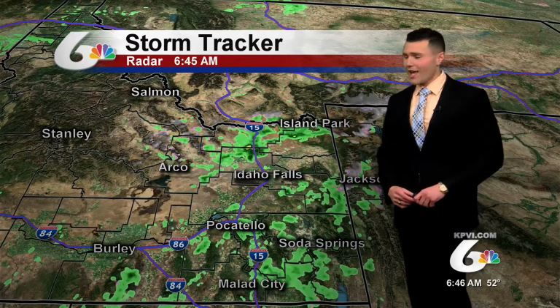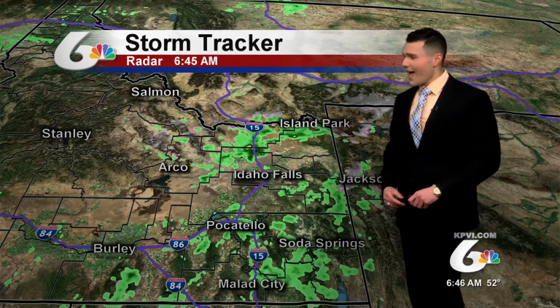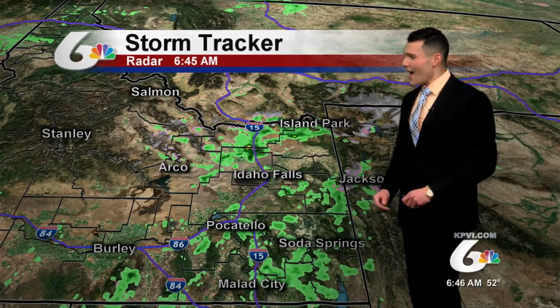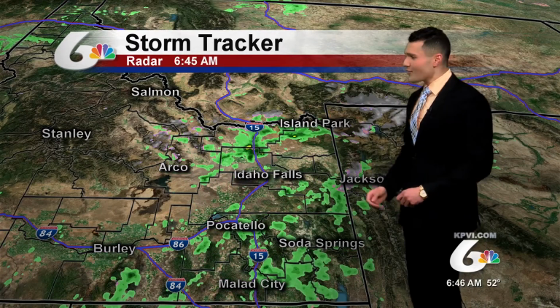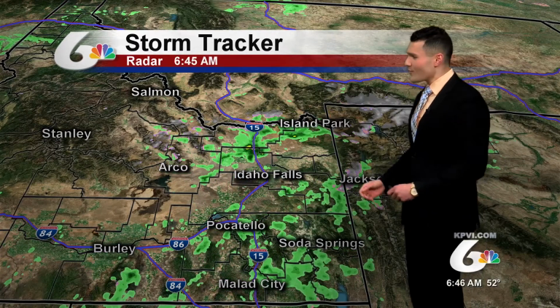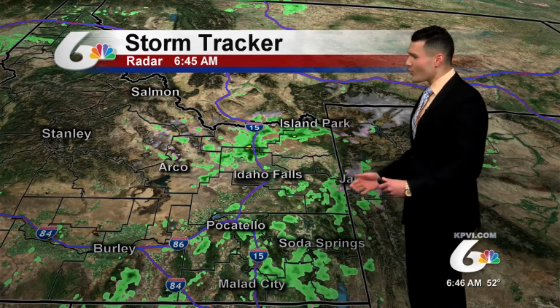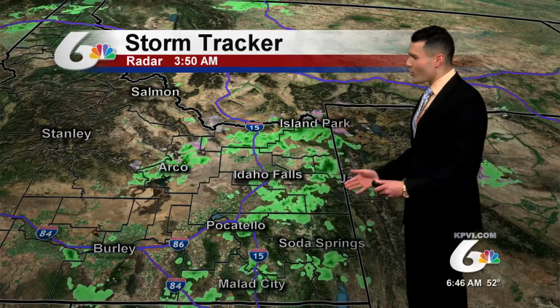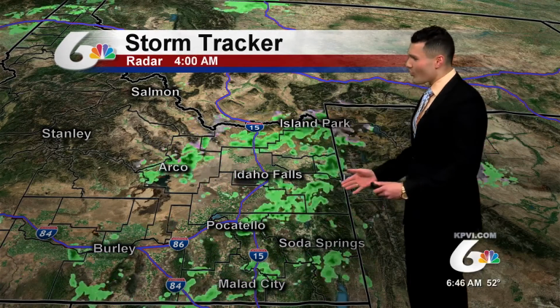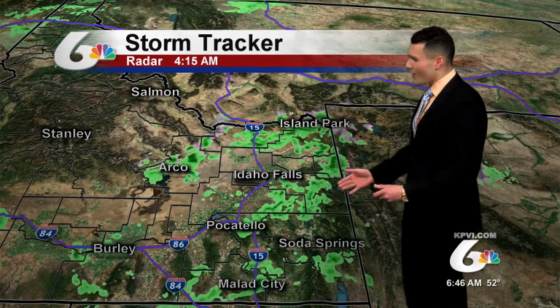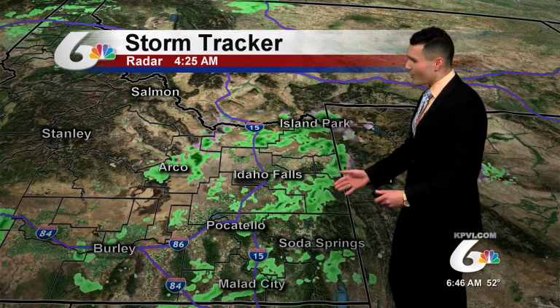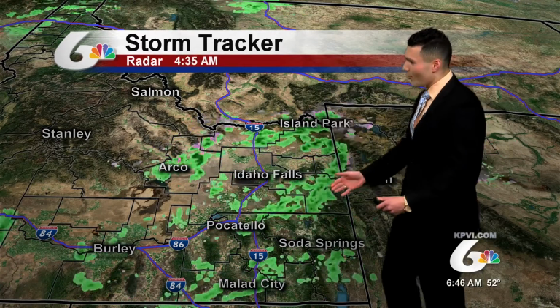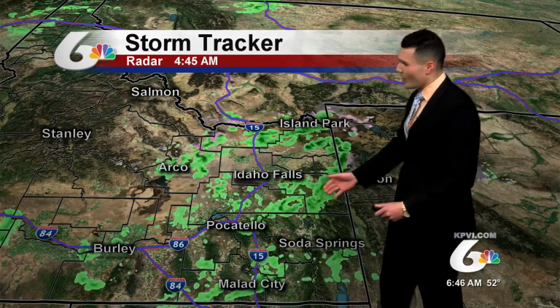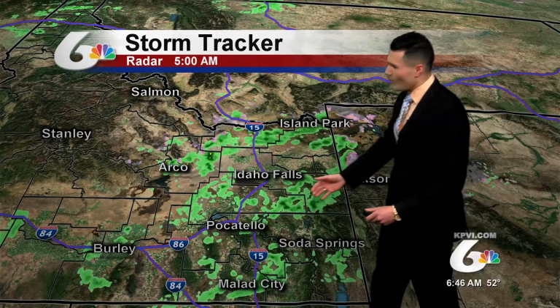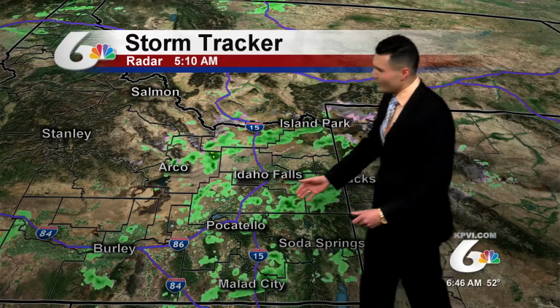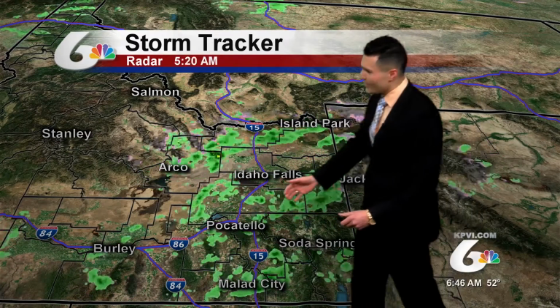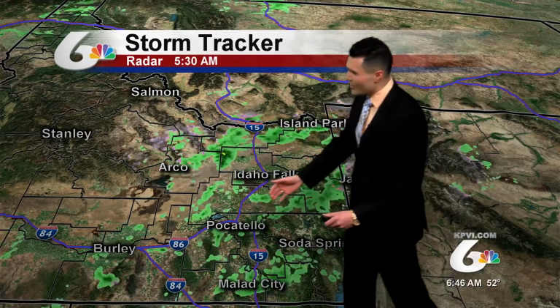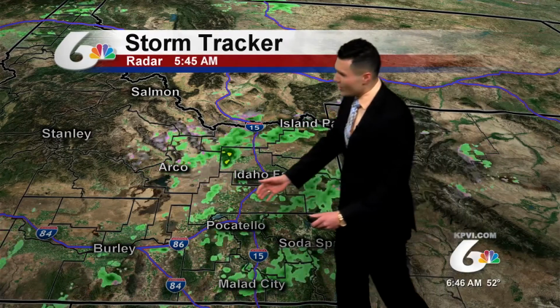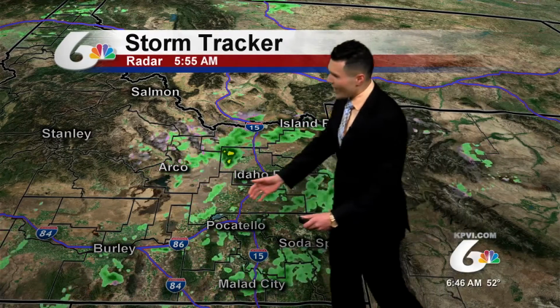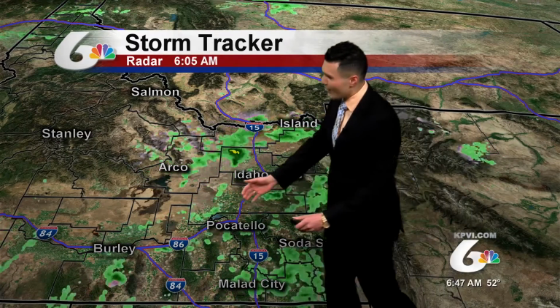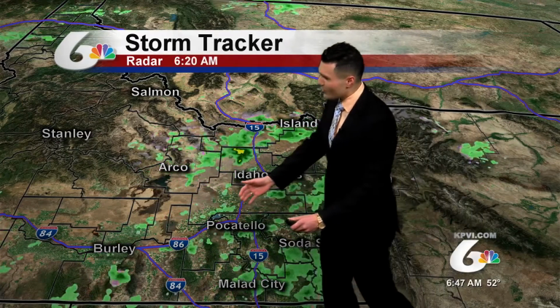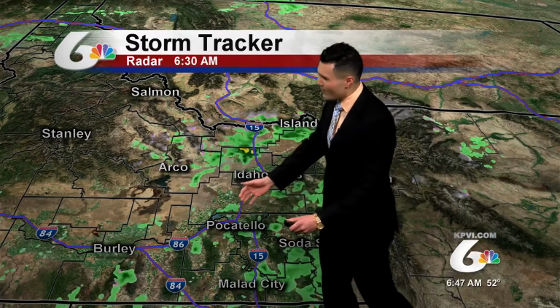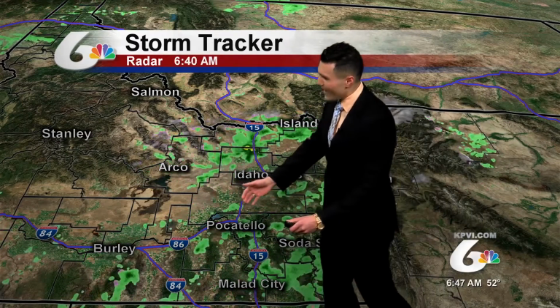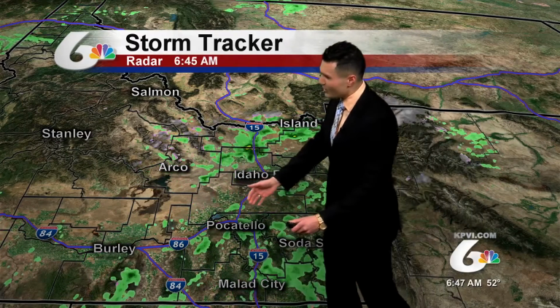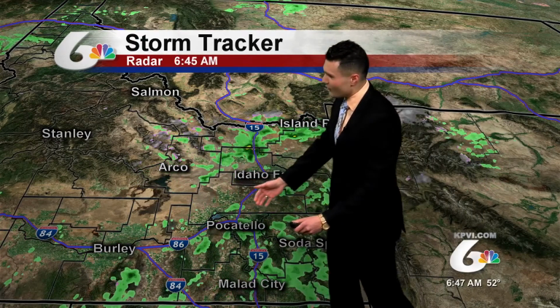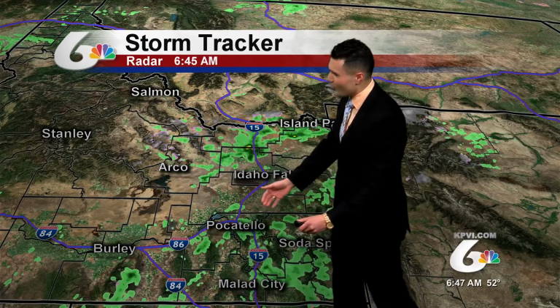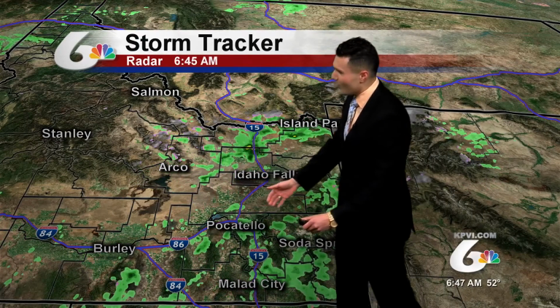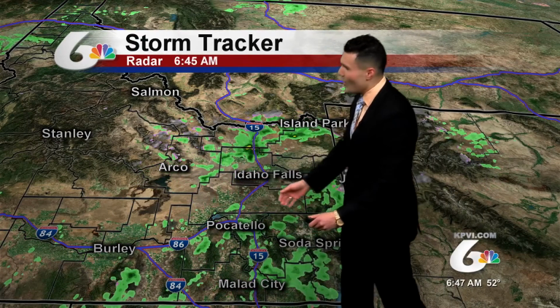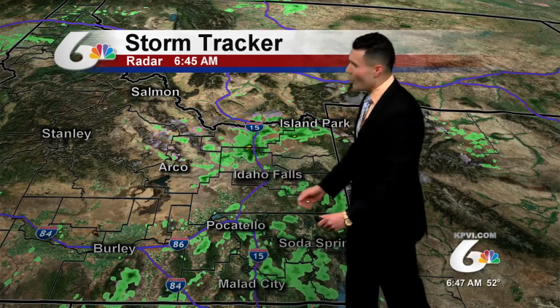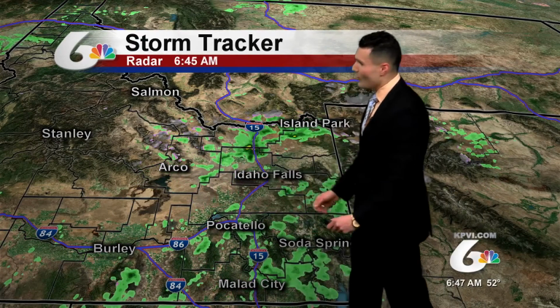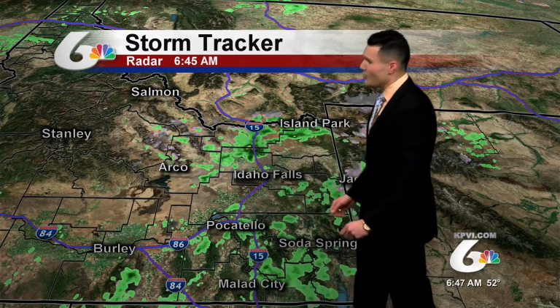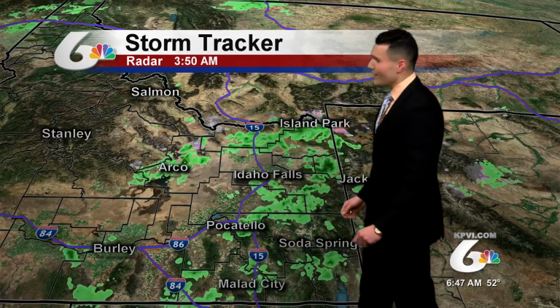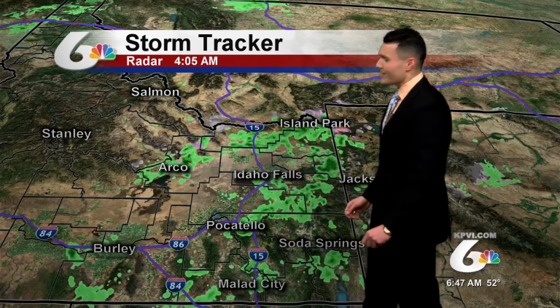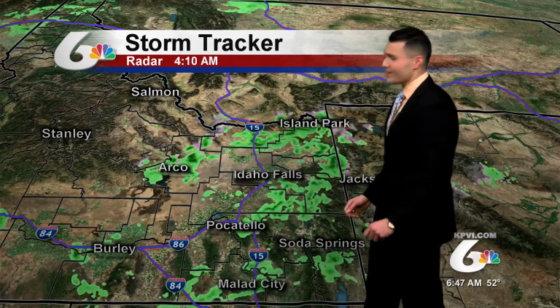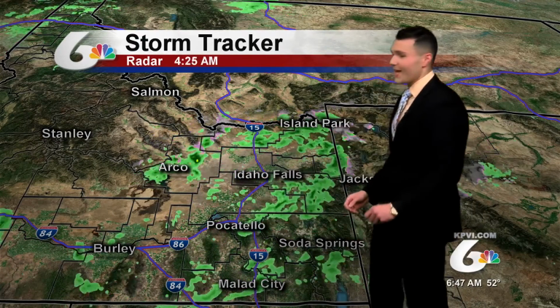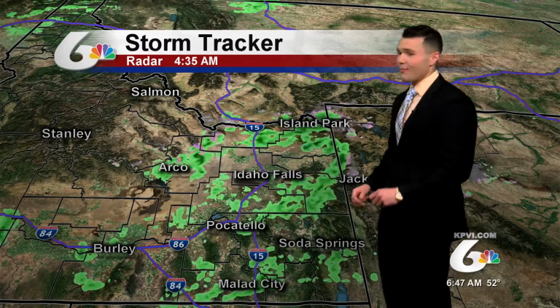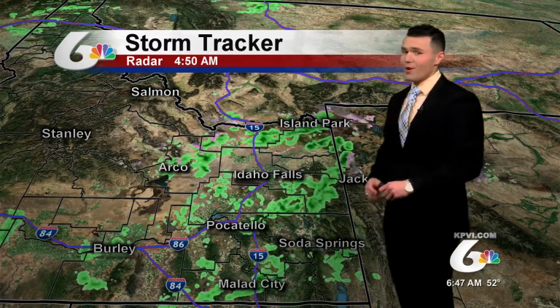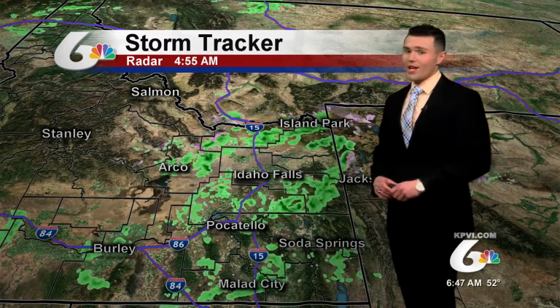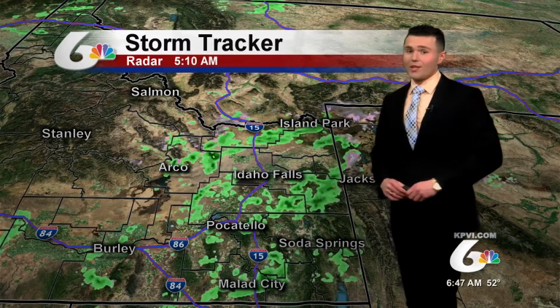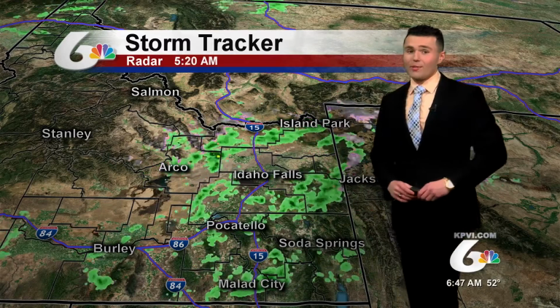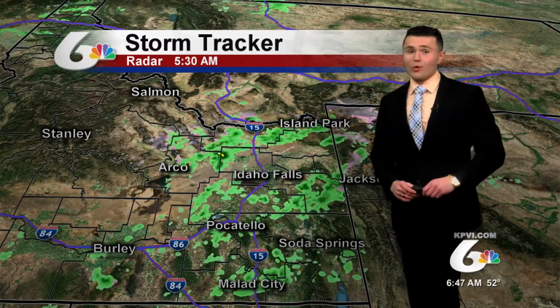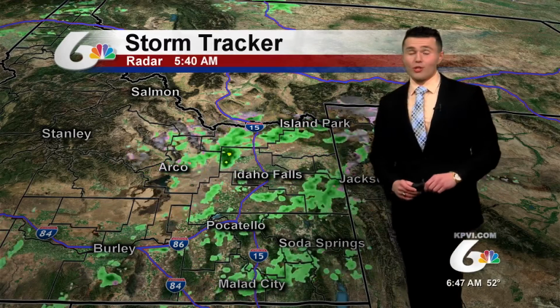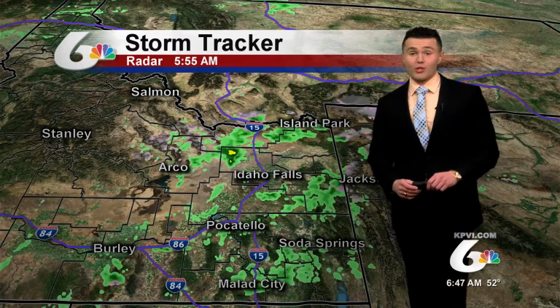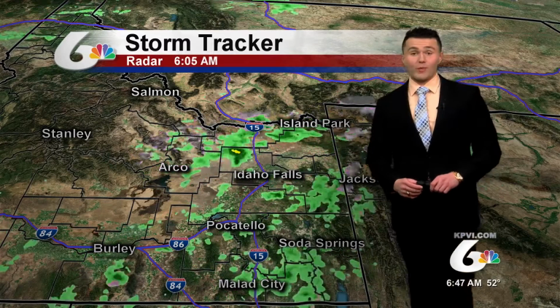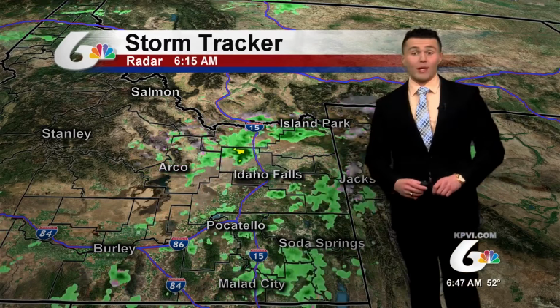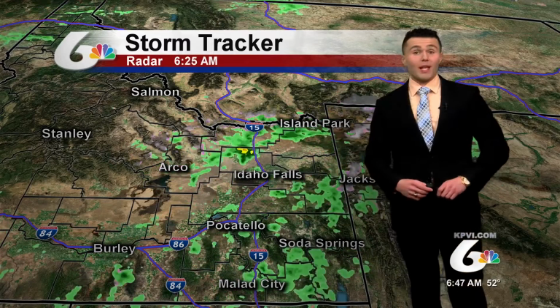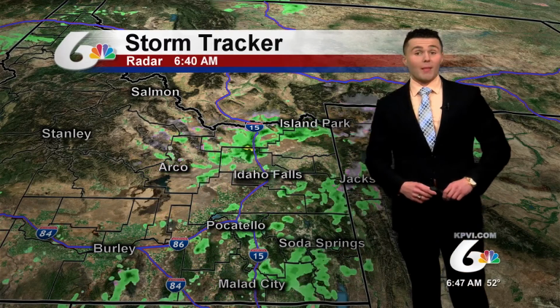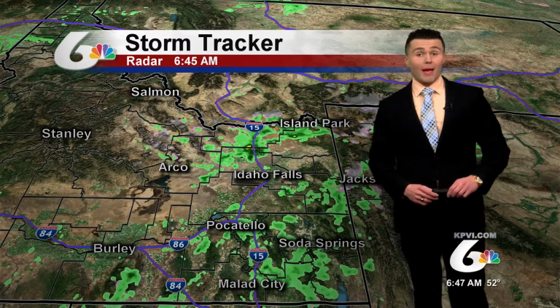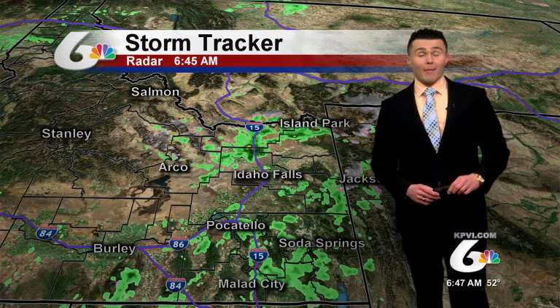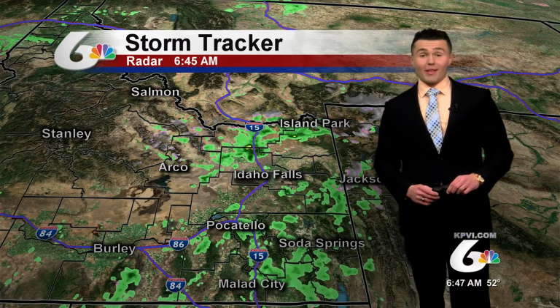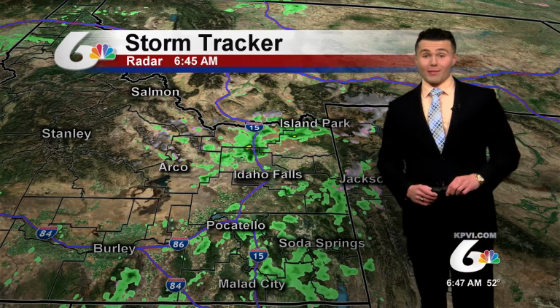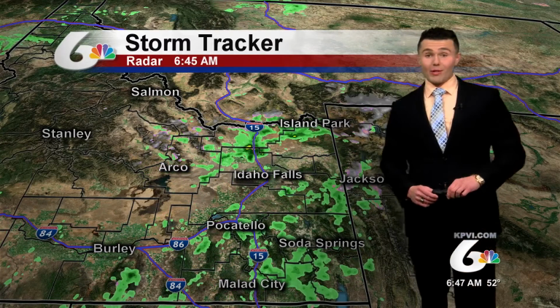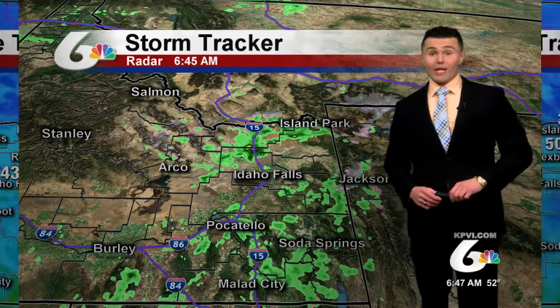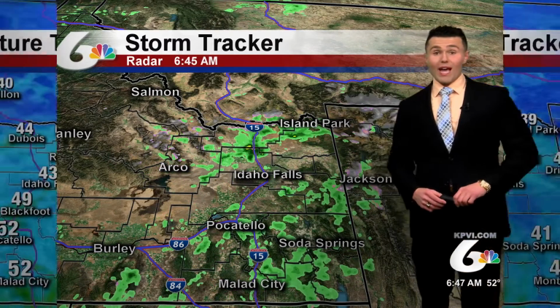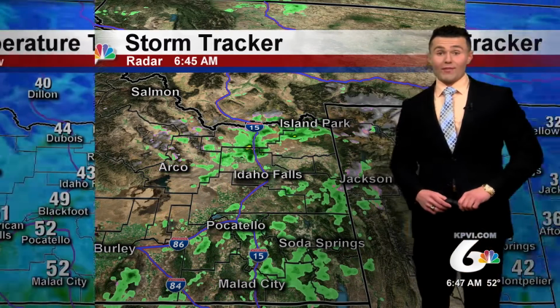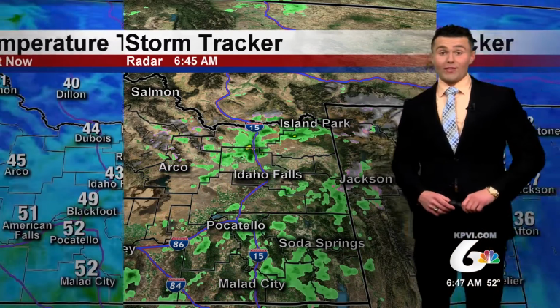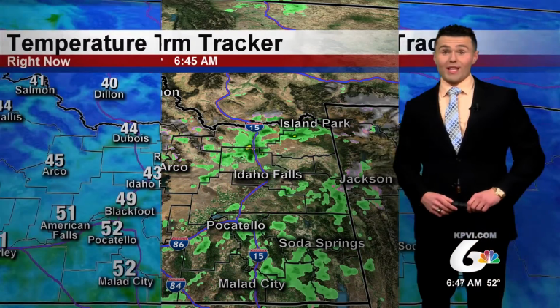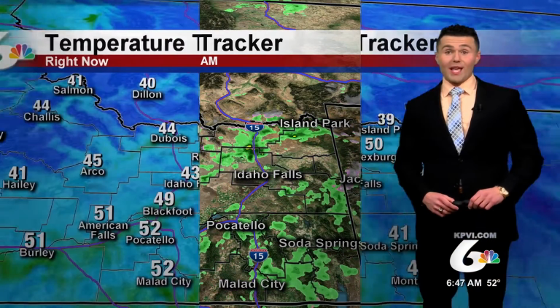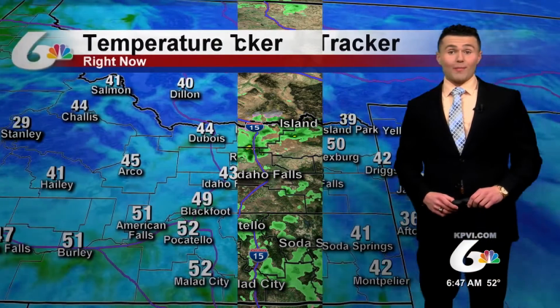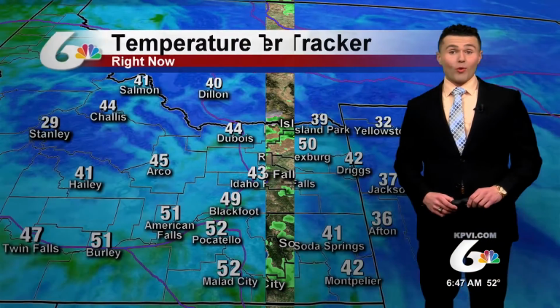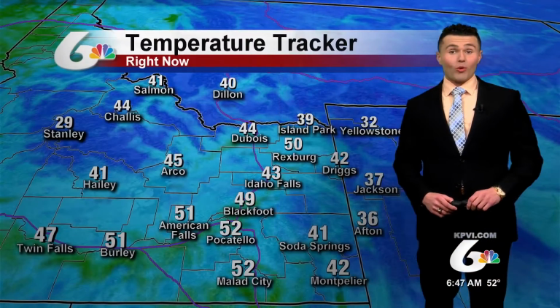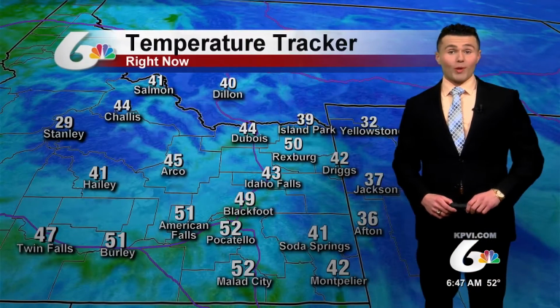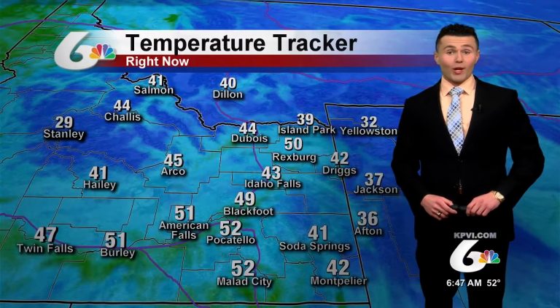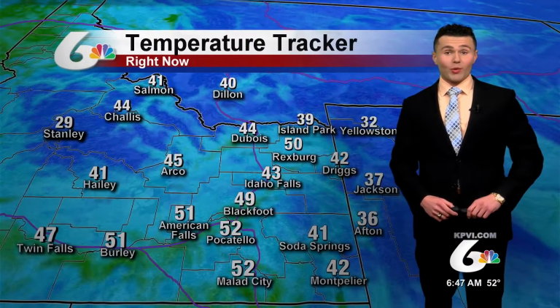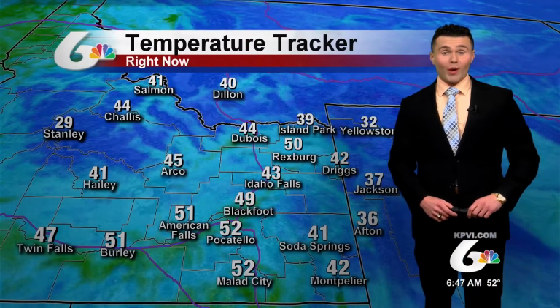As we move throughout the morning, once these showers pass through we do get a slight break in the moisture, but by about the middle half of the day more will be on the way.